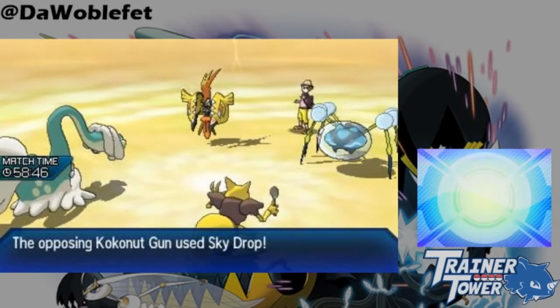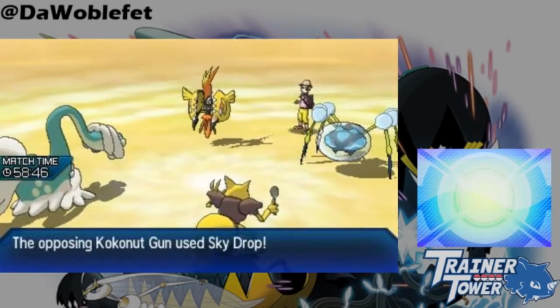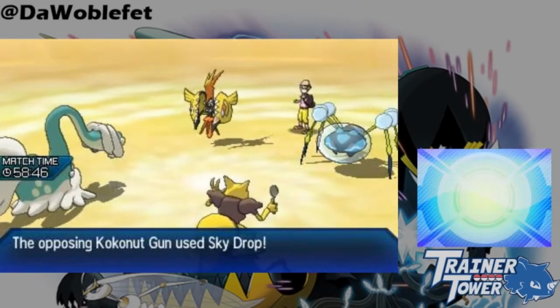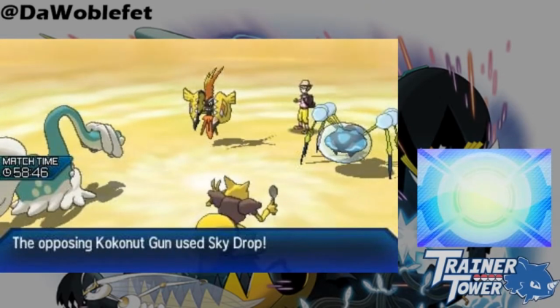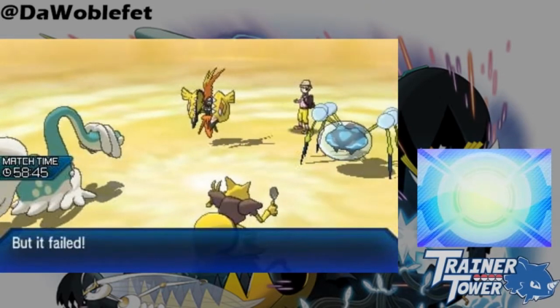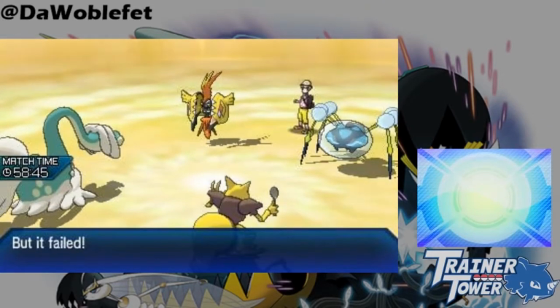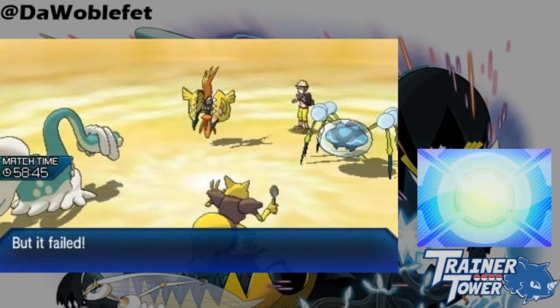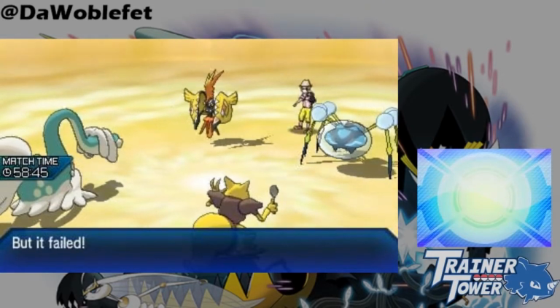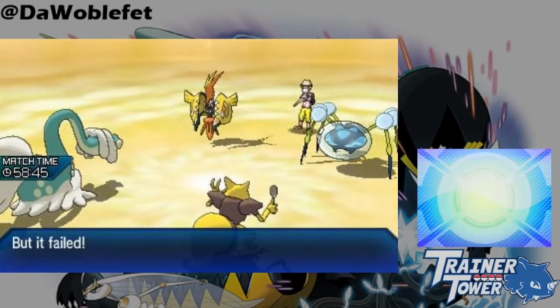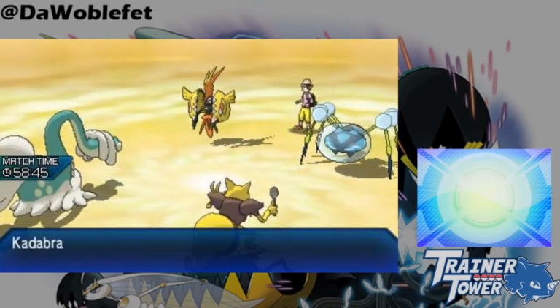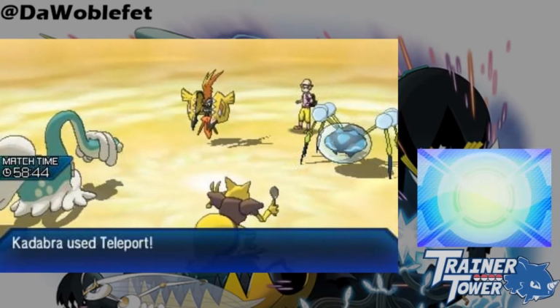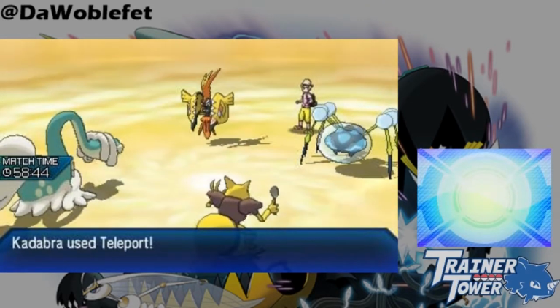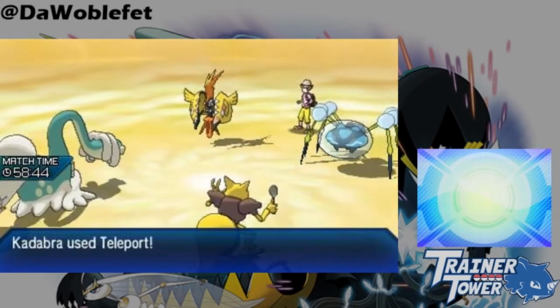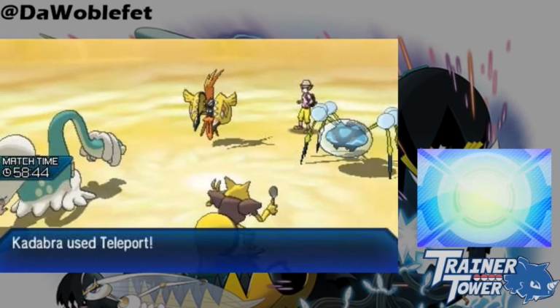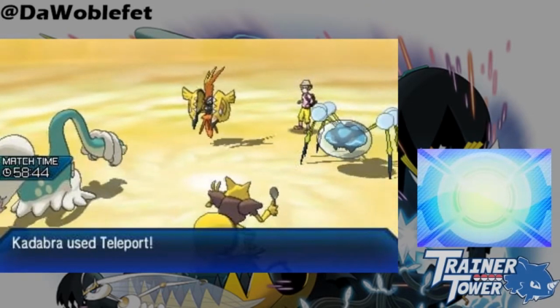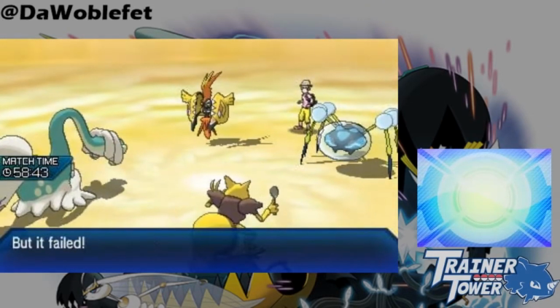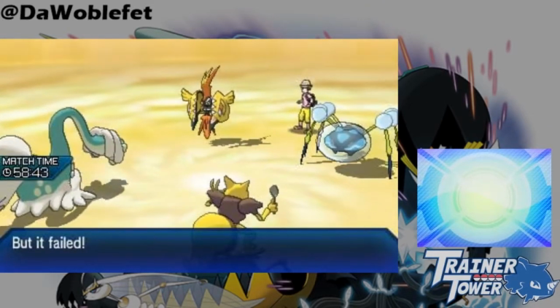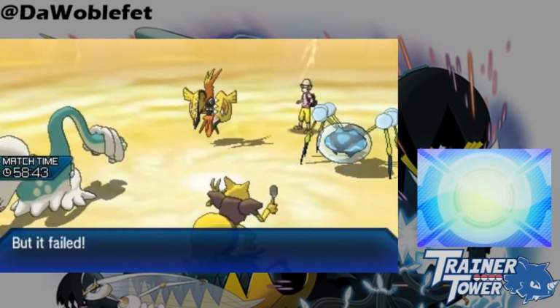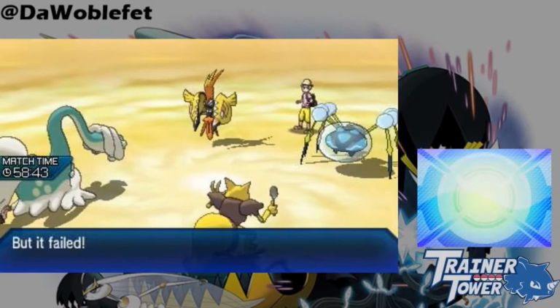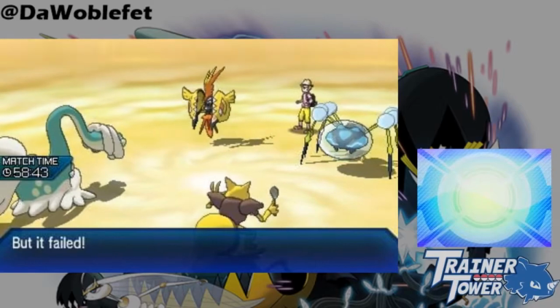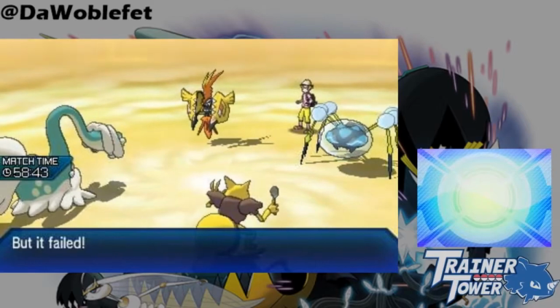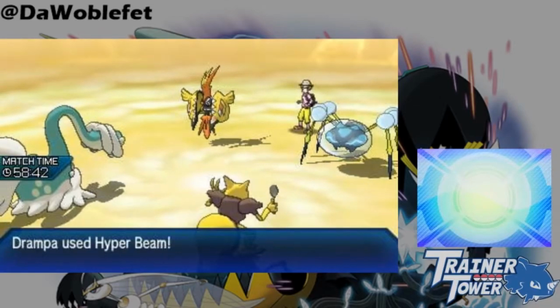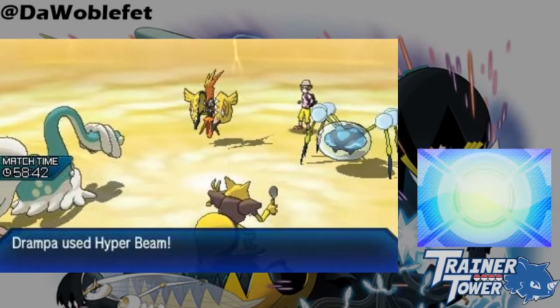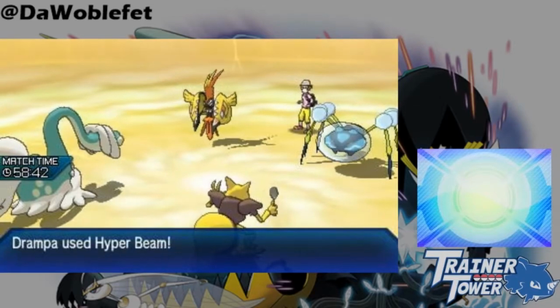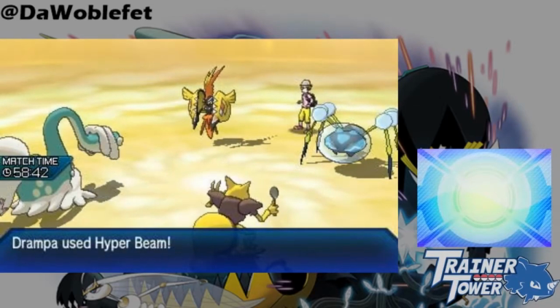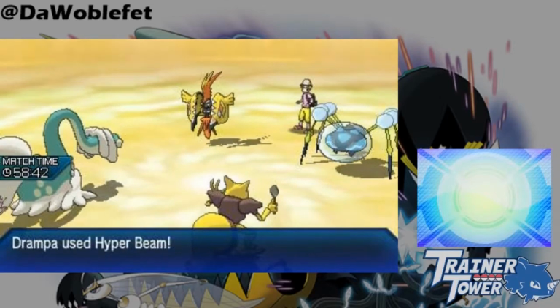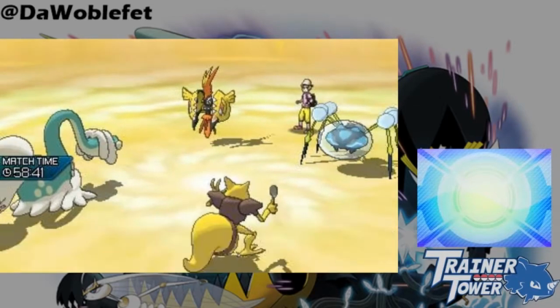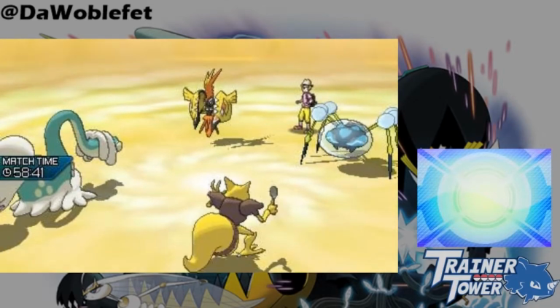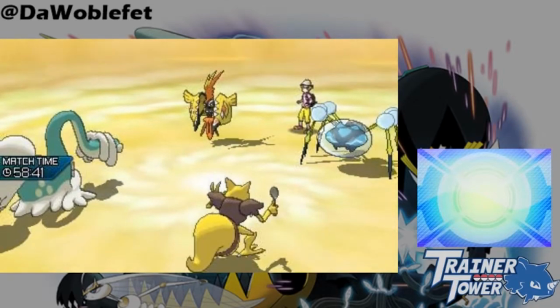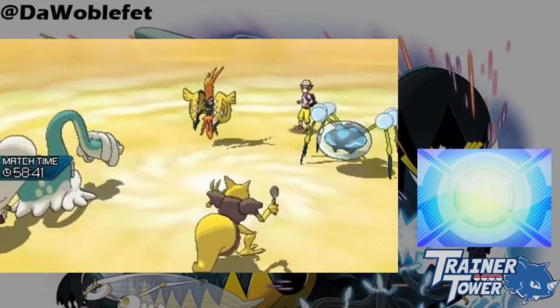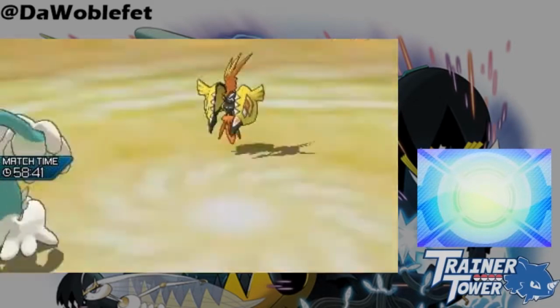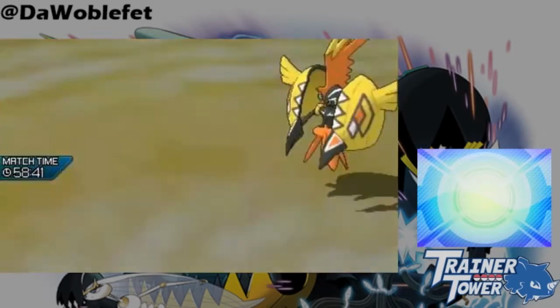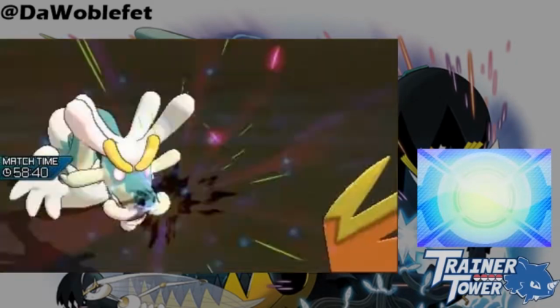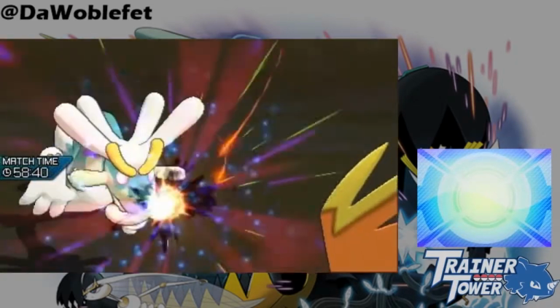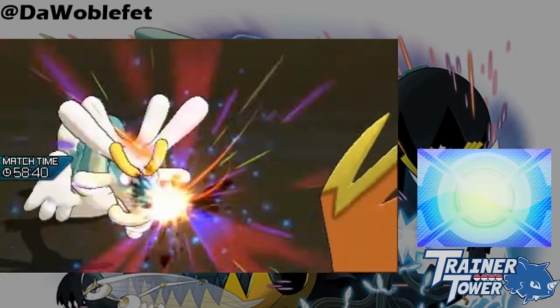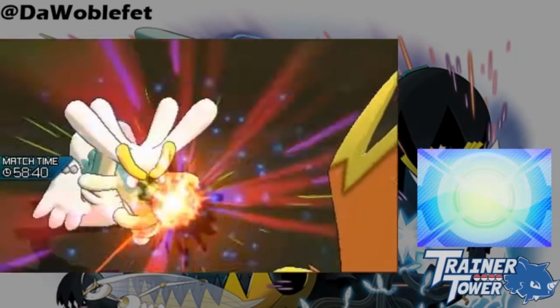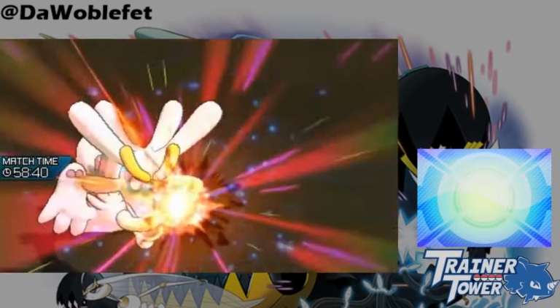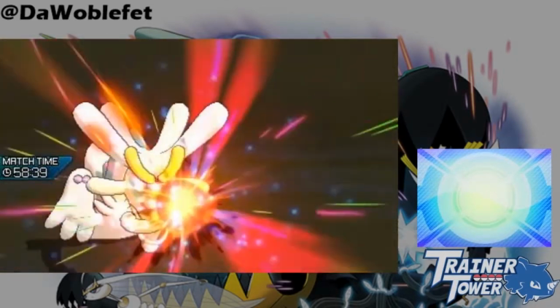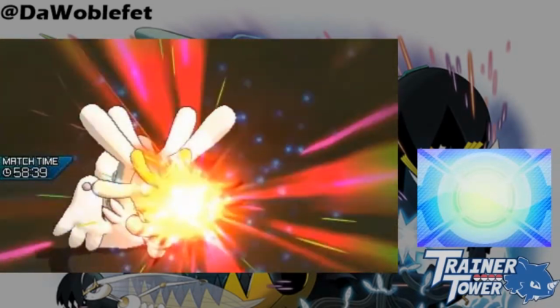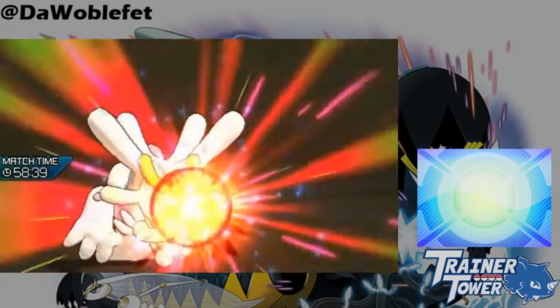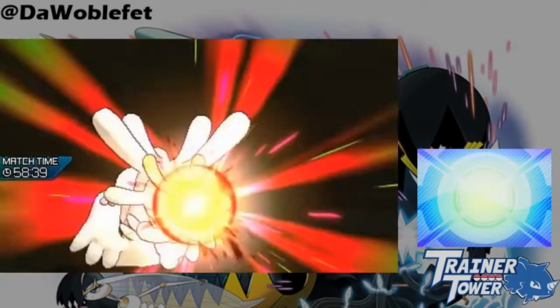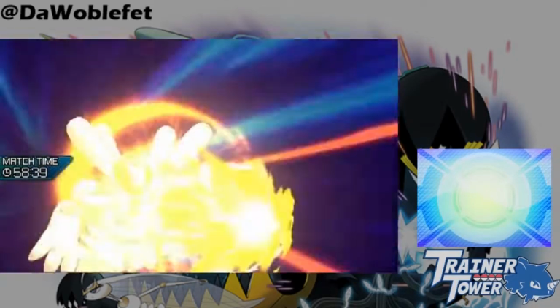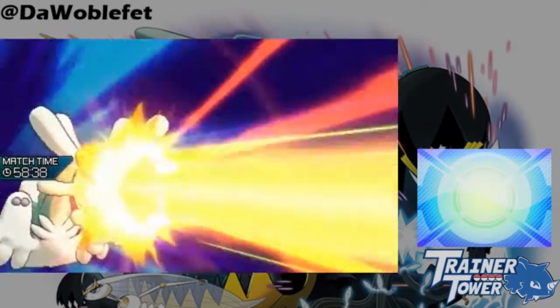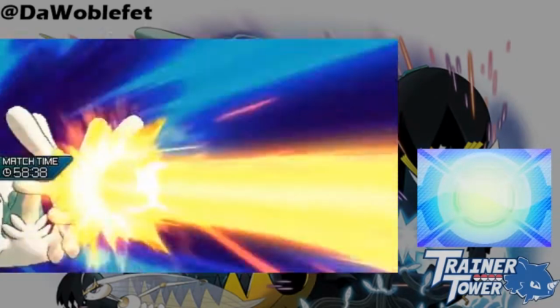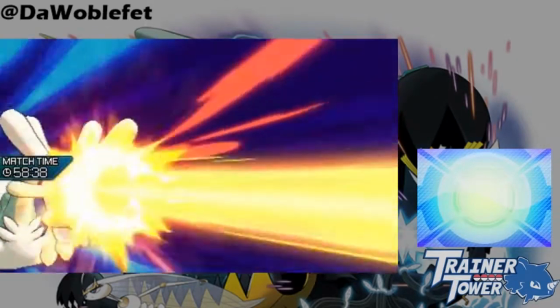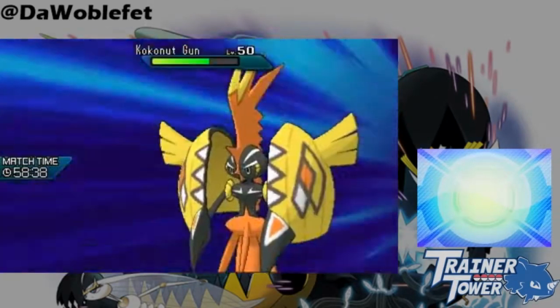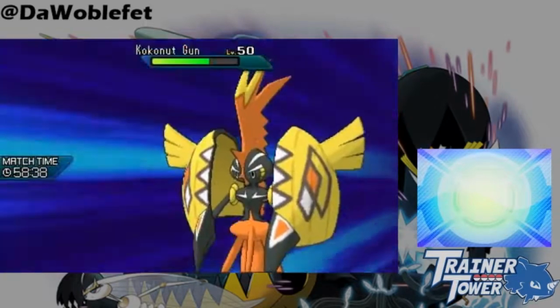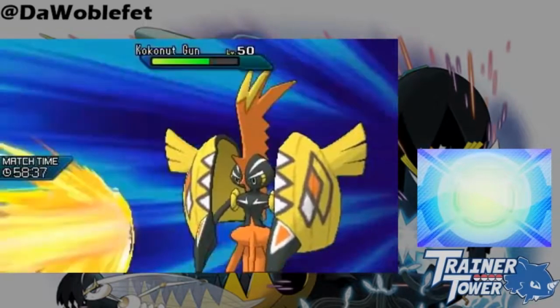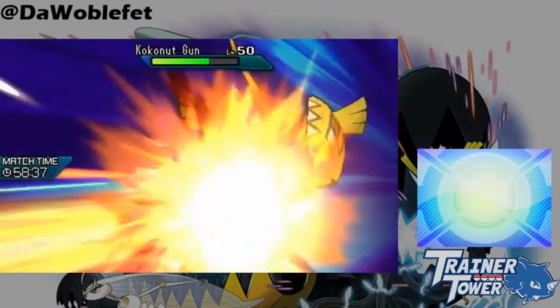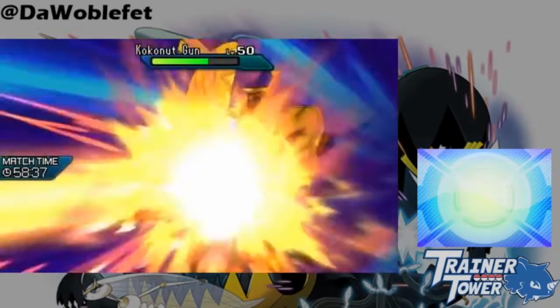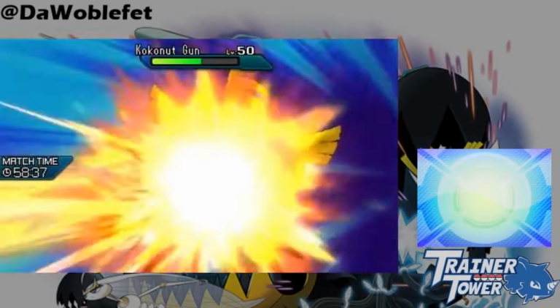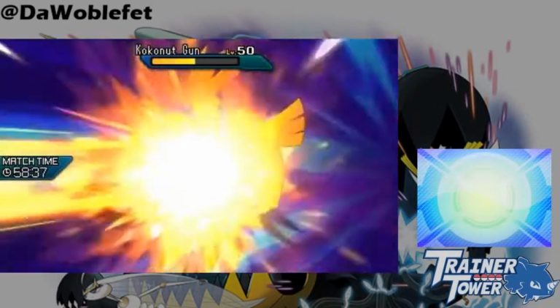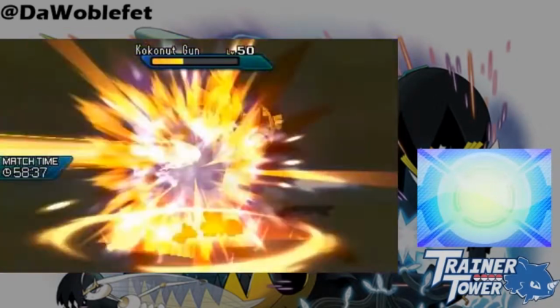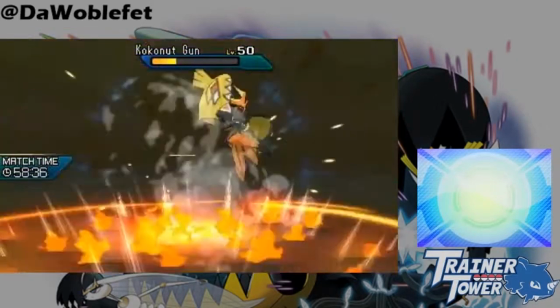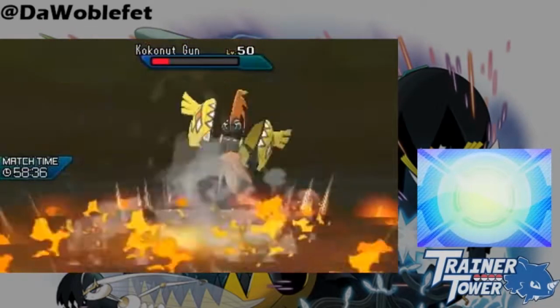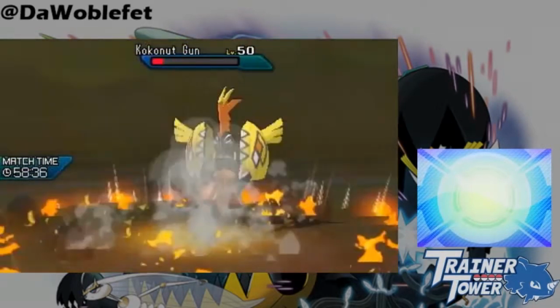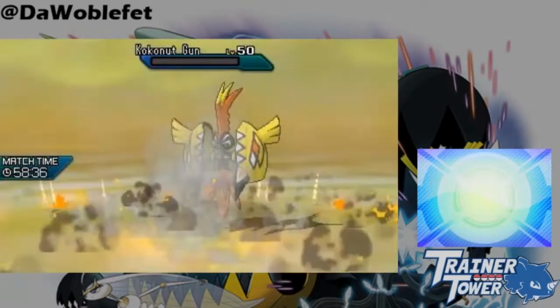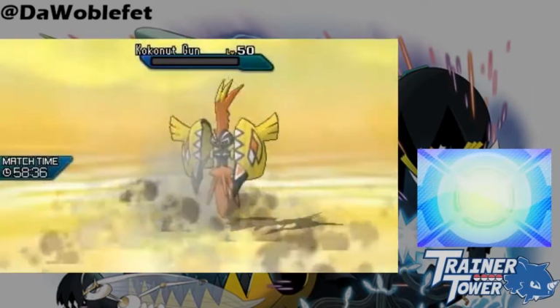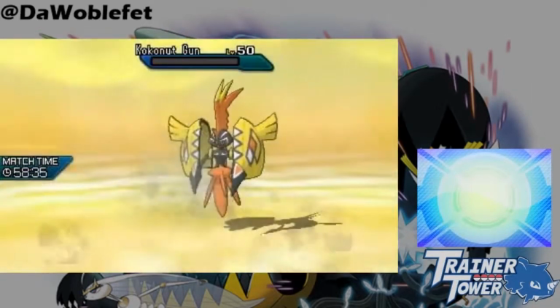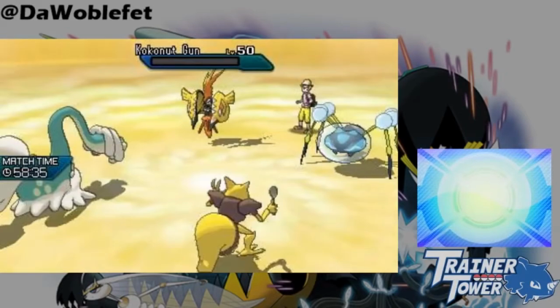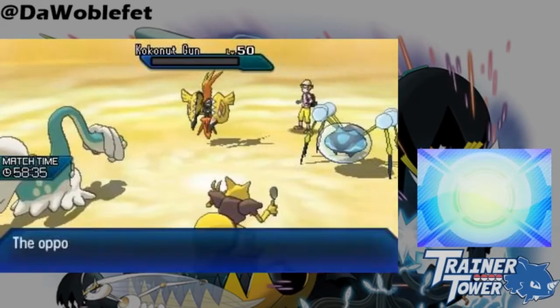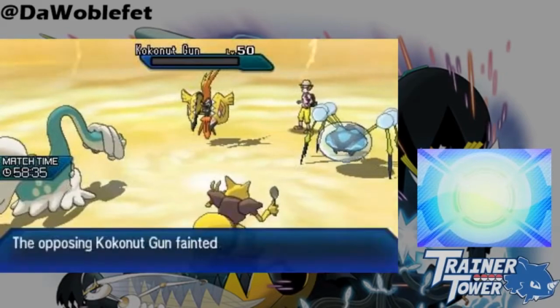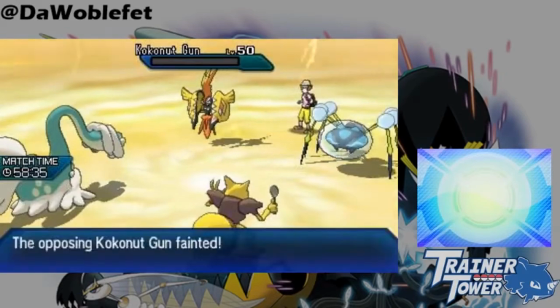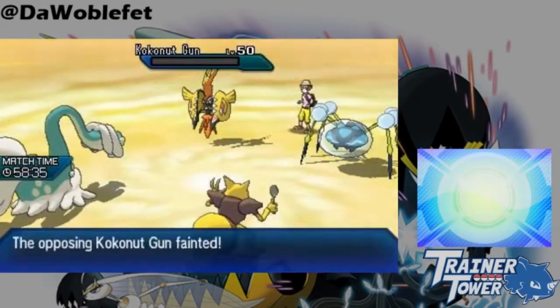After Tapu Koko took the Z Hyper Beam here, the following regular Hyper Beam does considerably more damage, knocking Tapu Koko out.